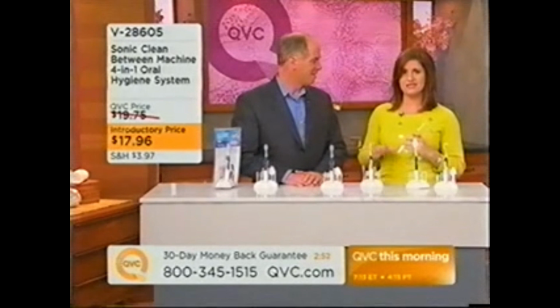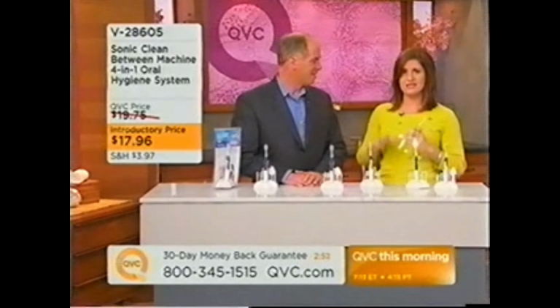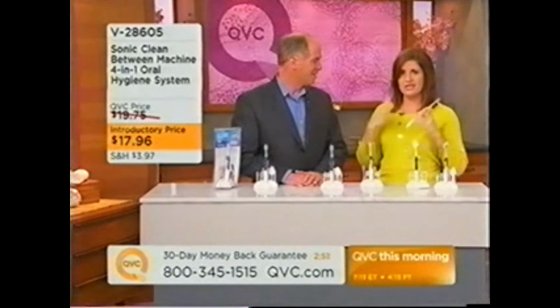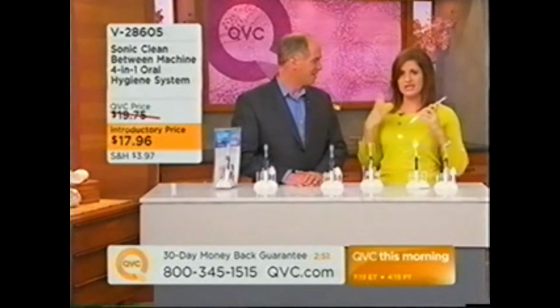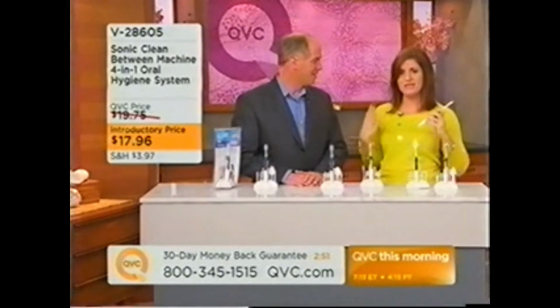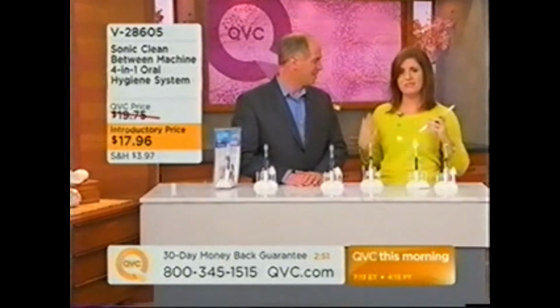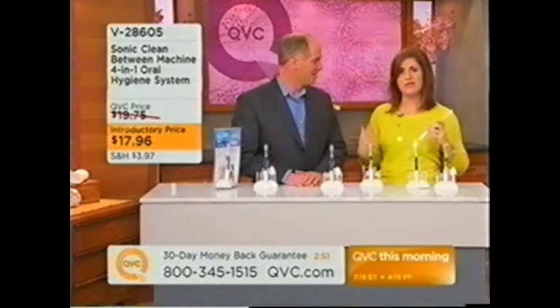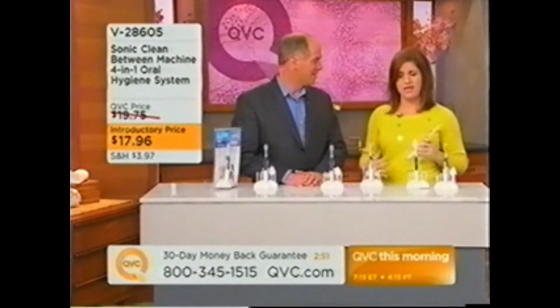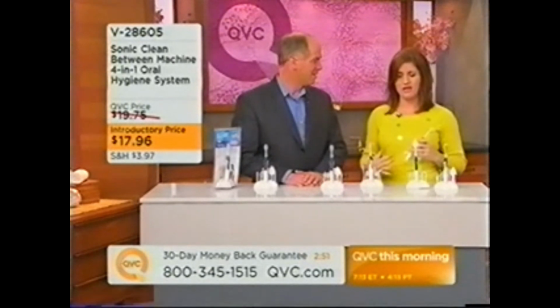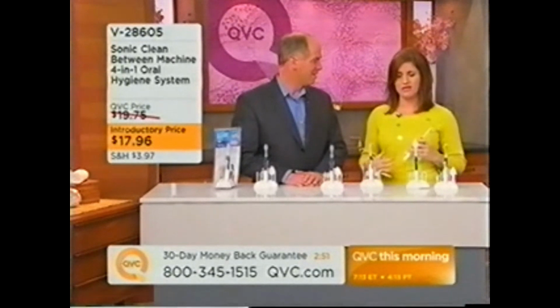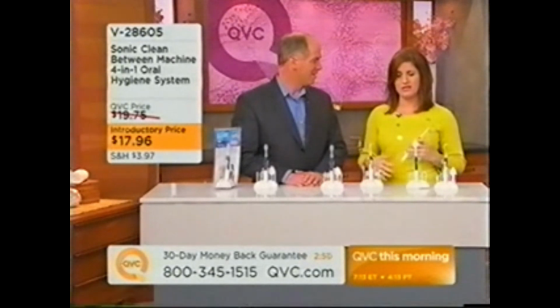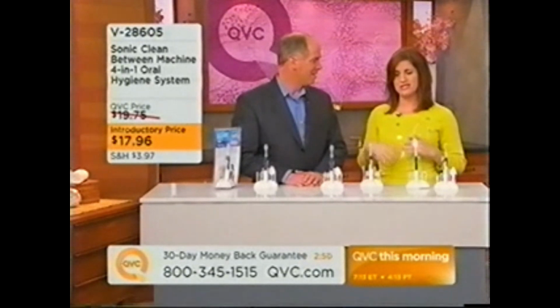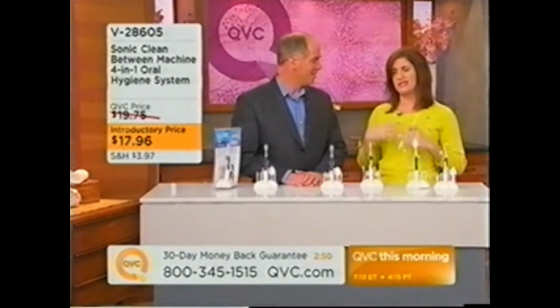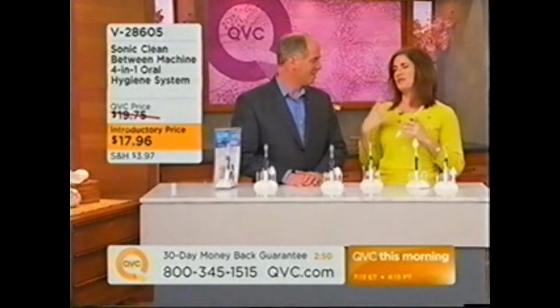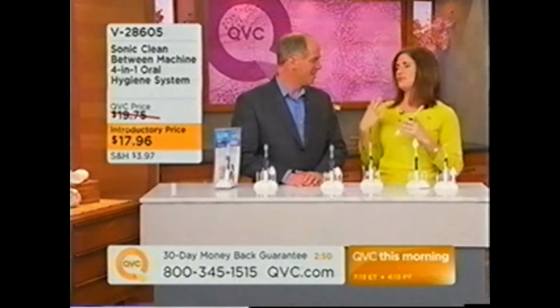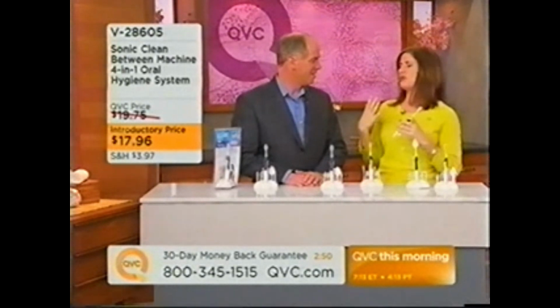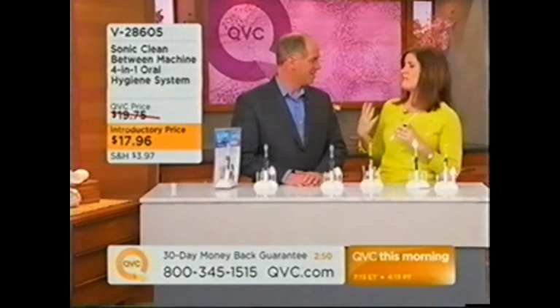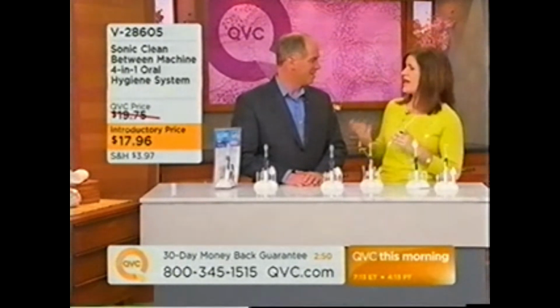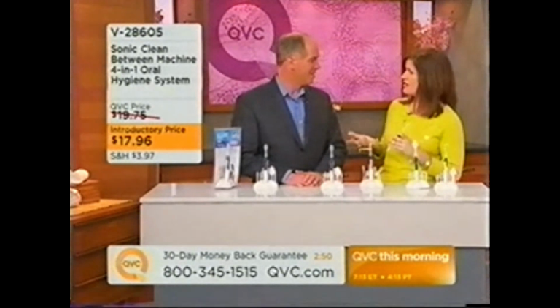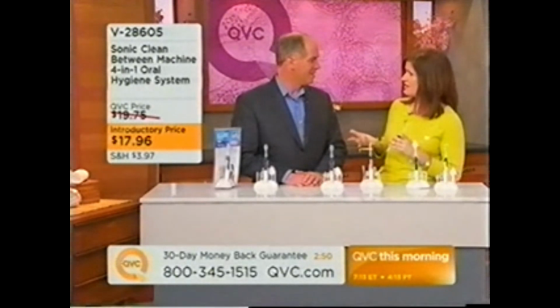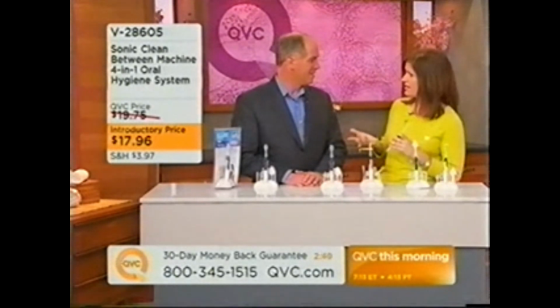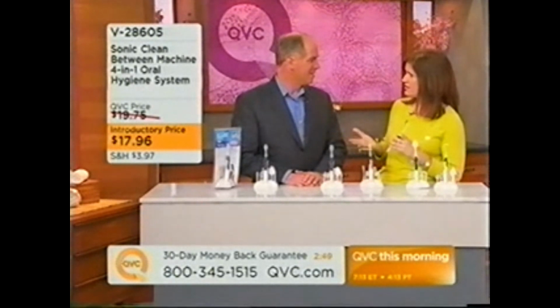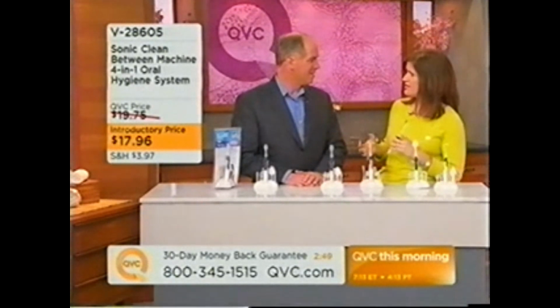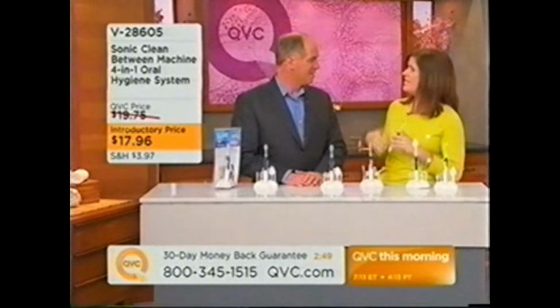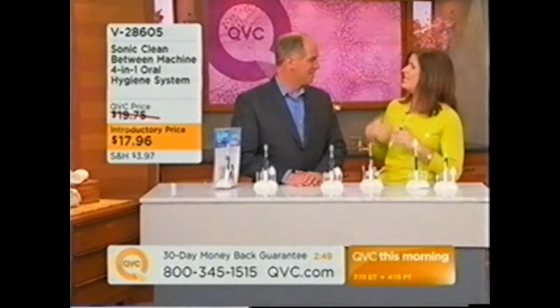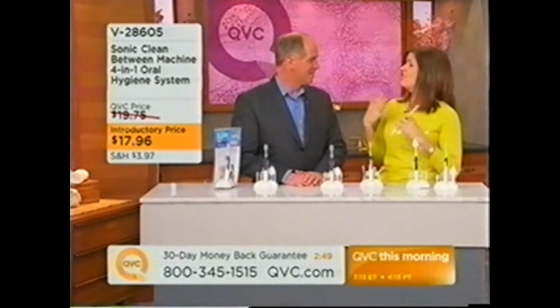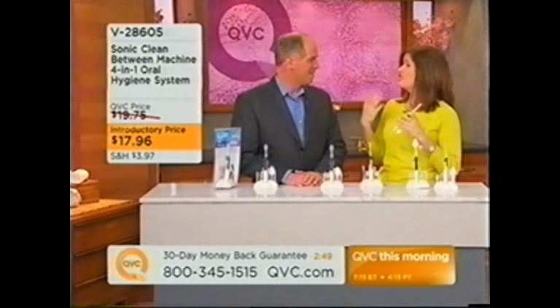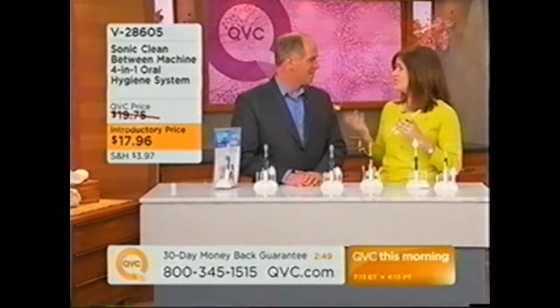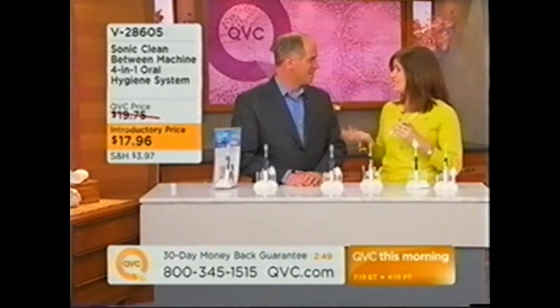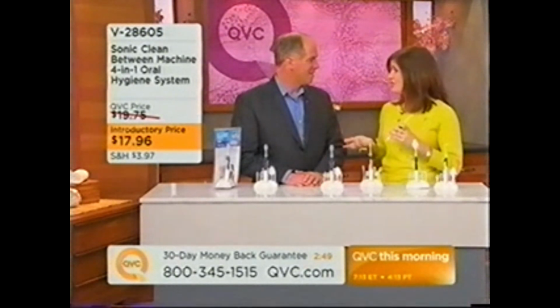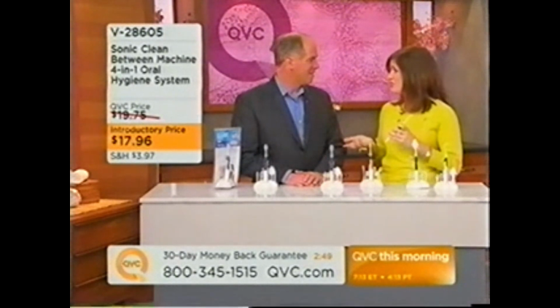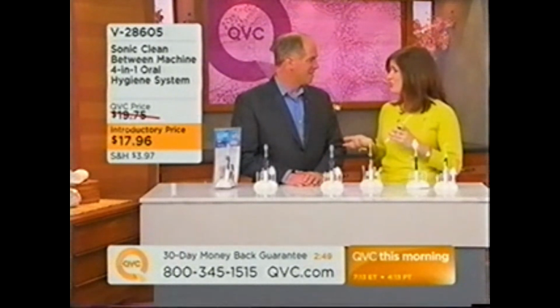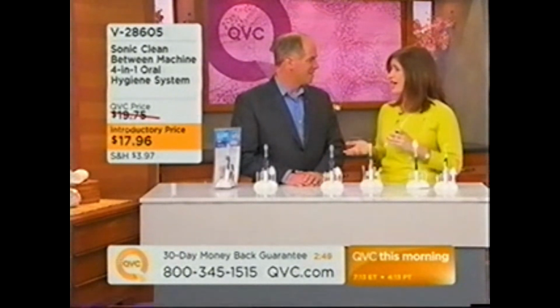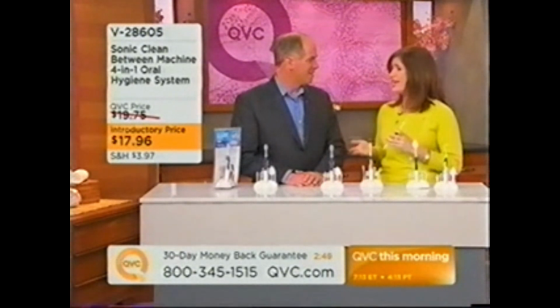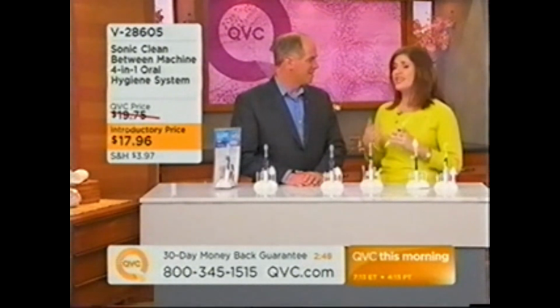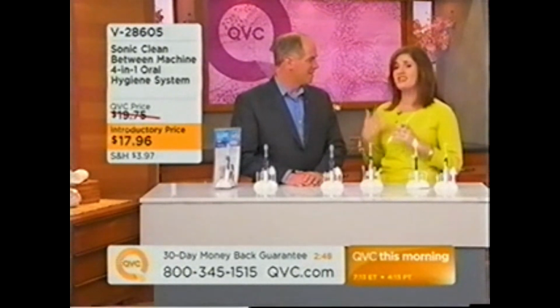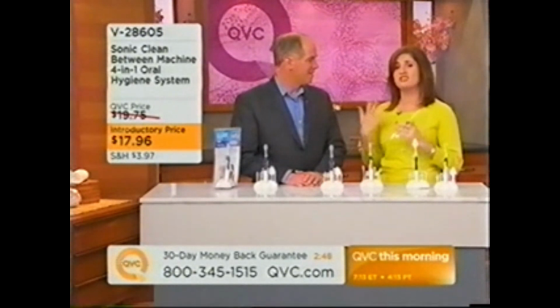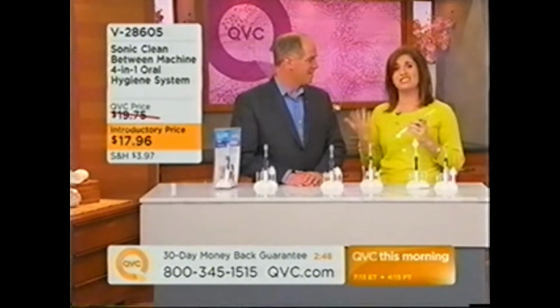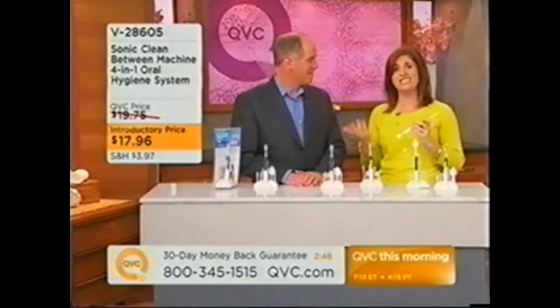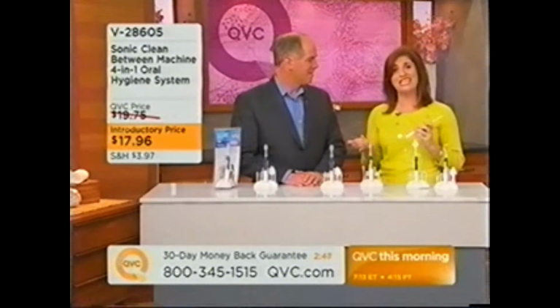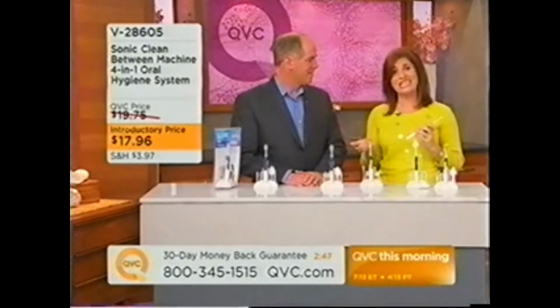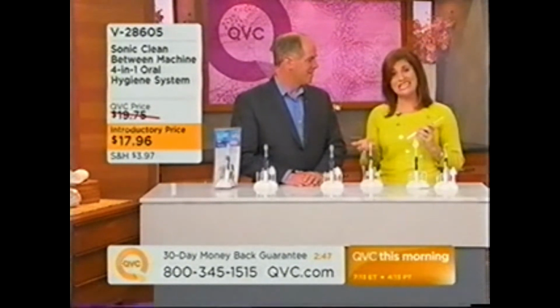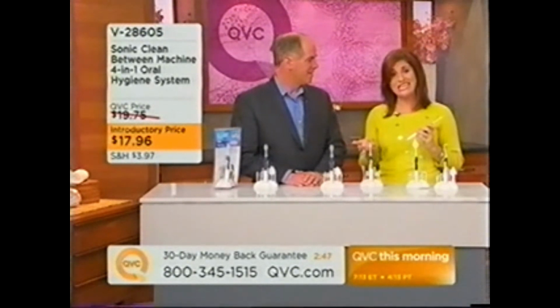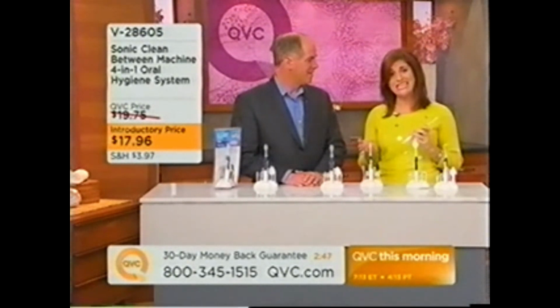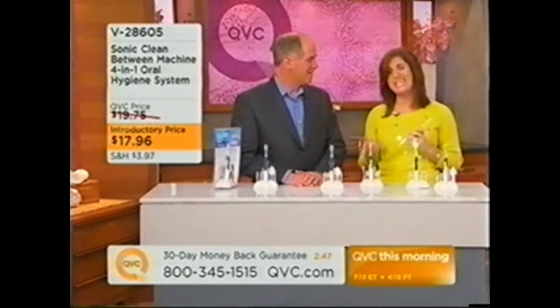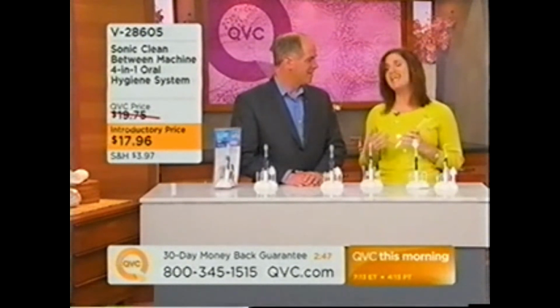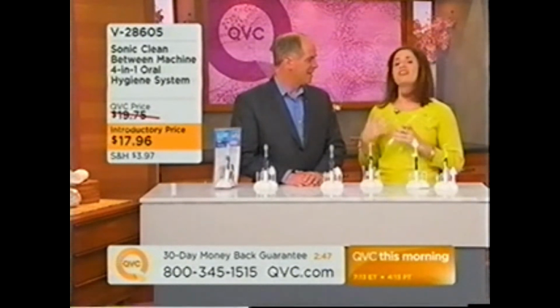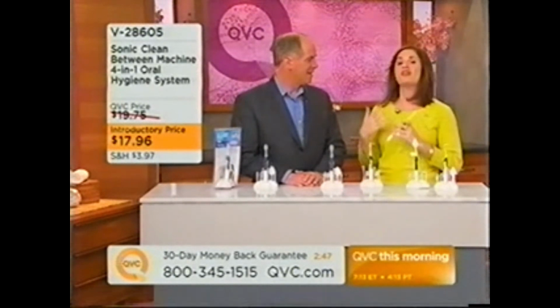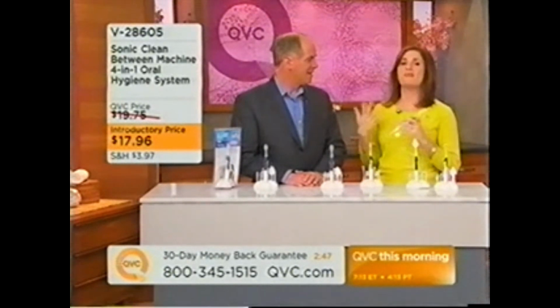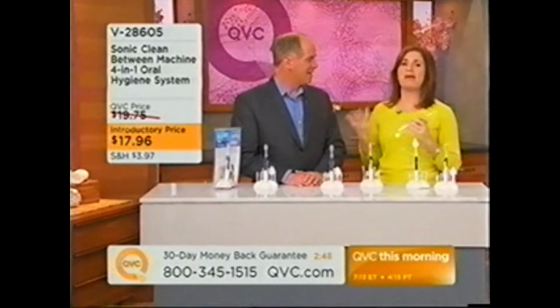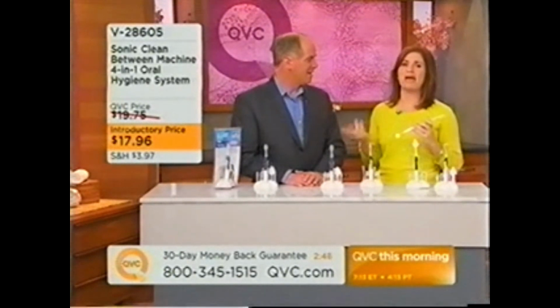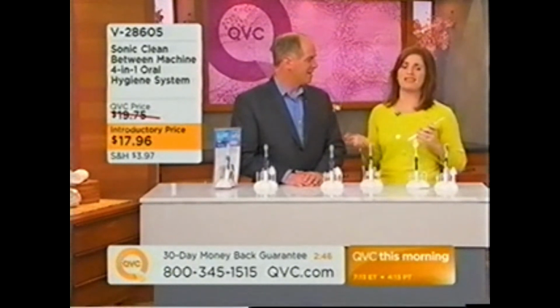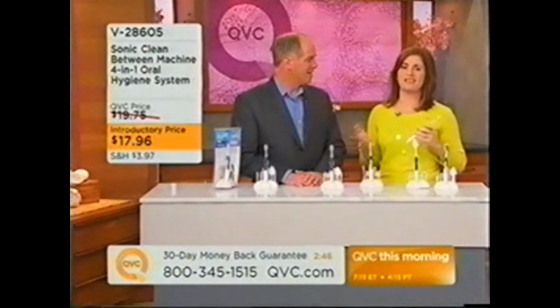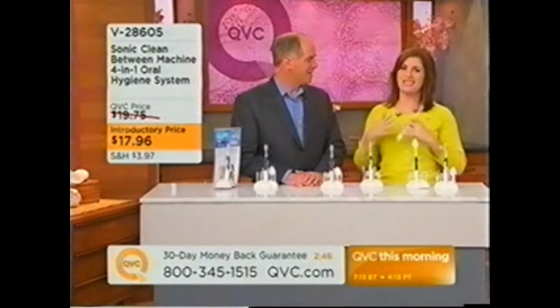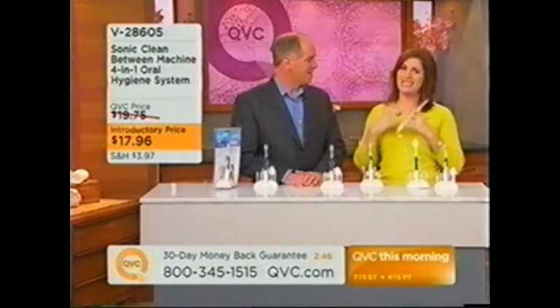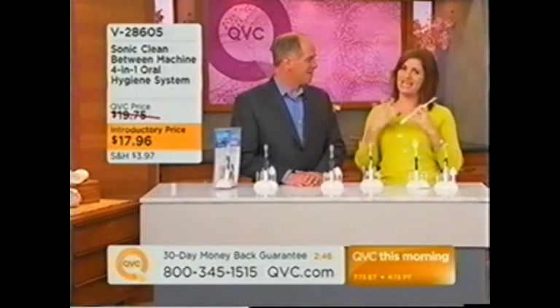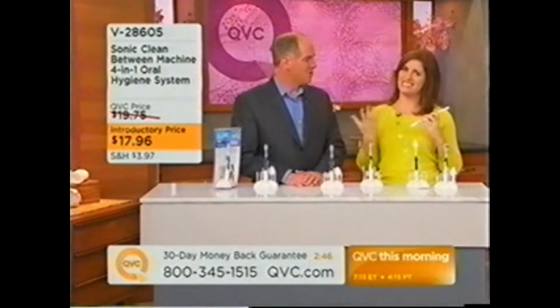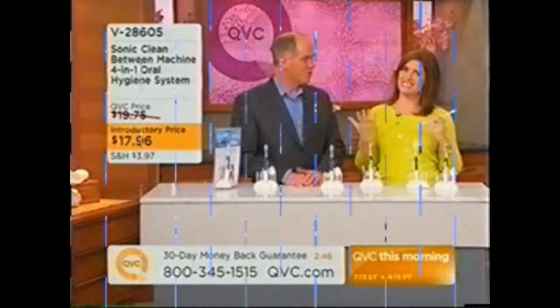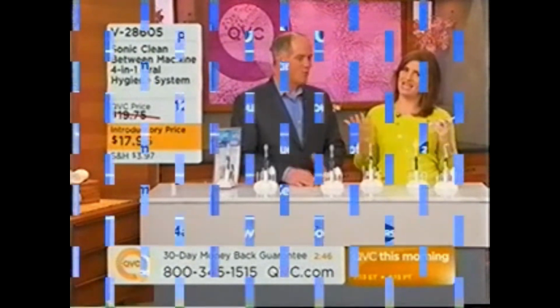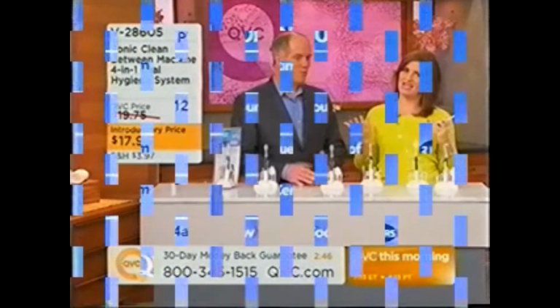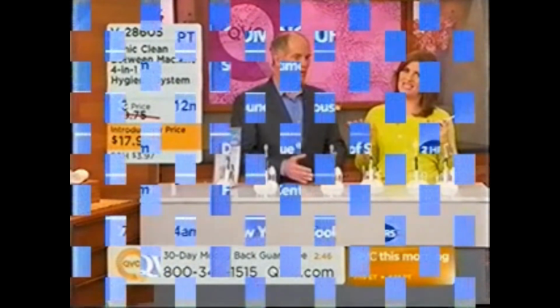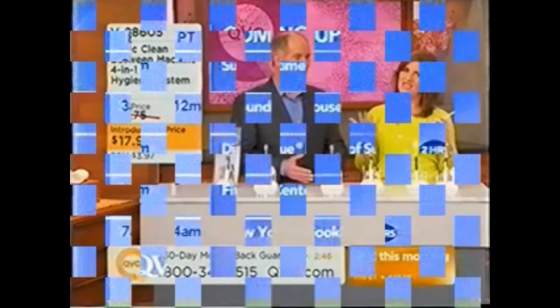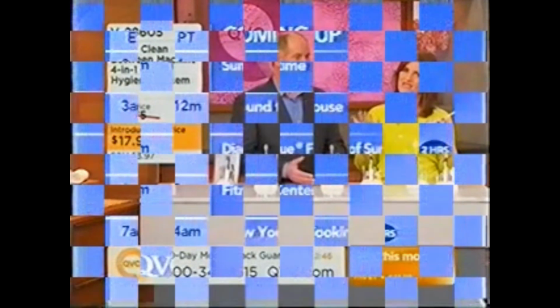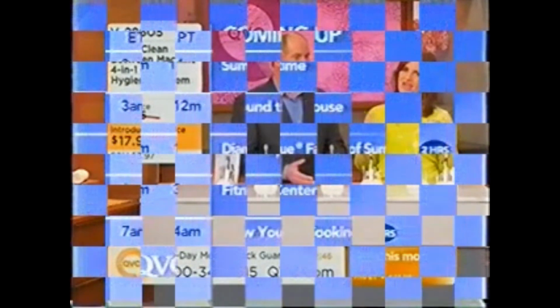It's going to keep them healthy. It's going to keep their mouth healthy, their teeth bright, their teeth clean, their mouth nice and healthy and fresh.